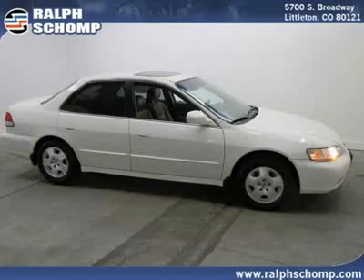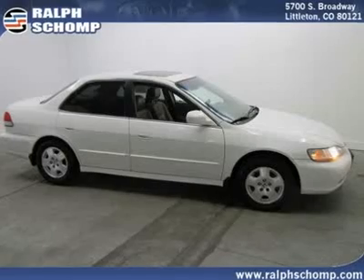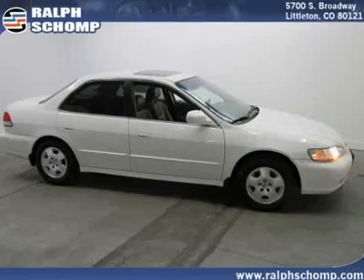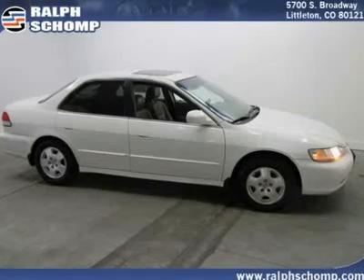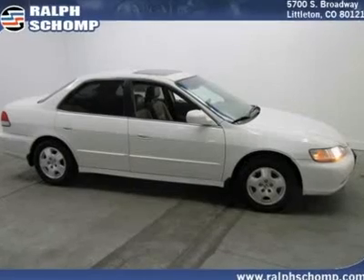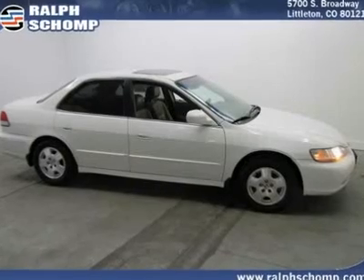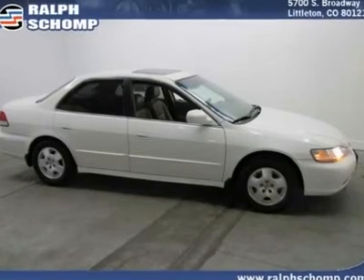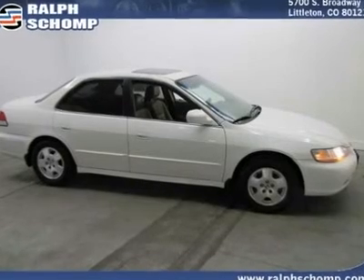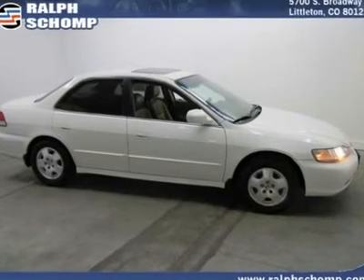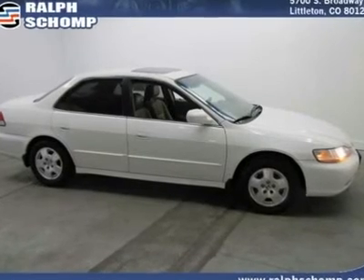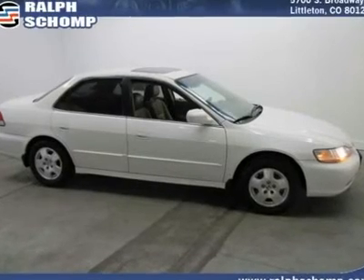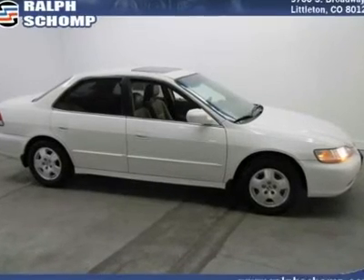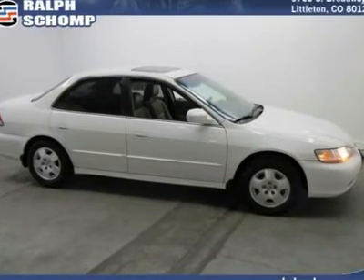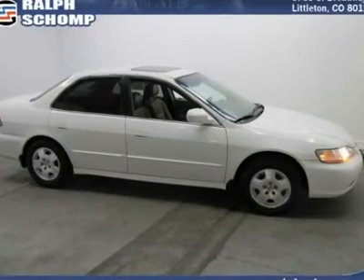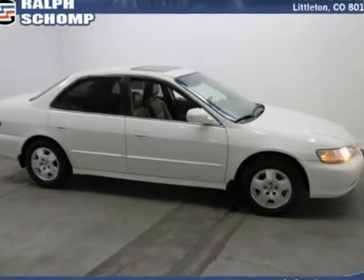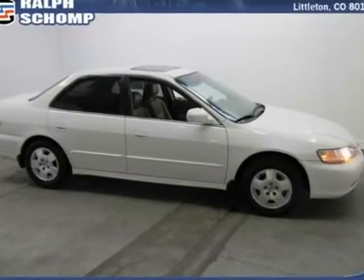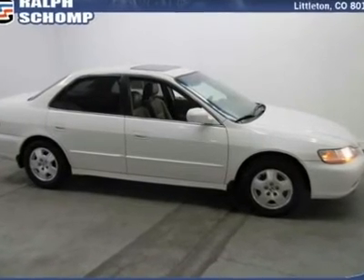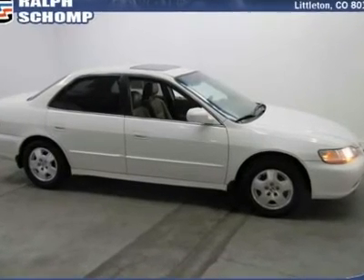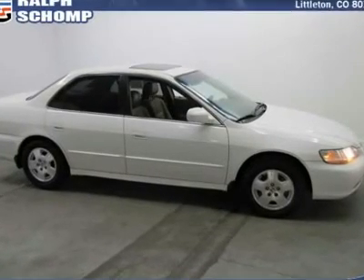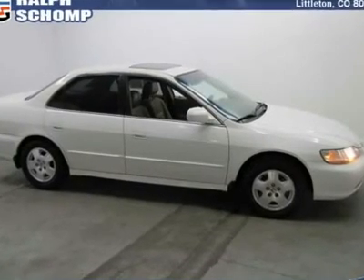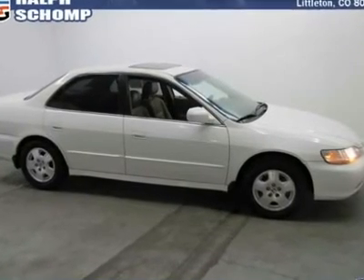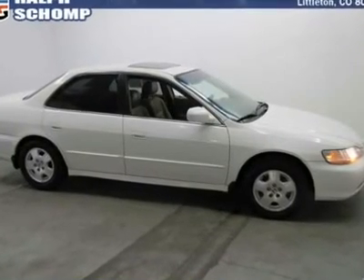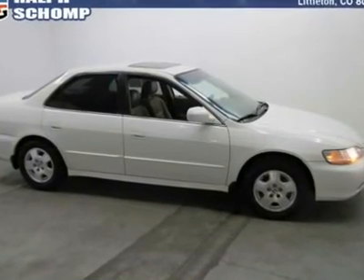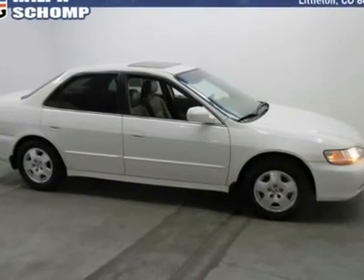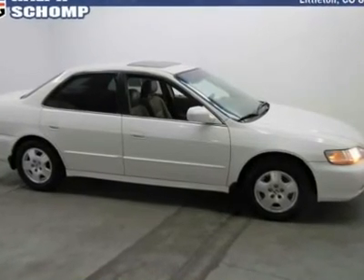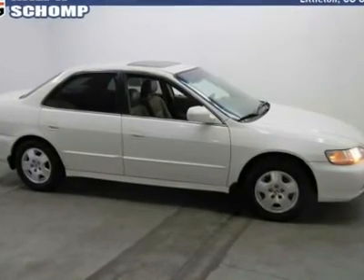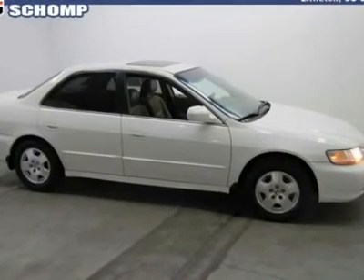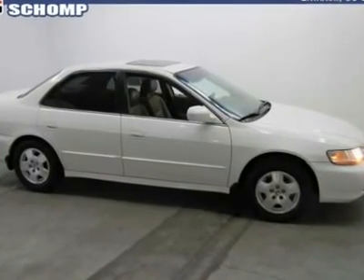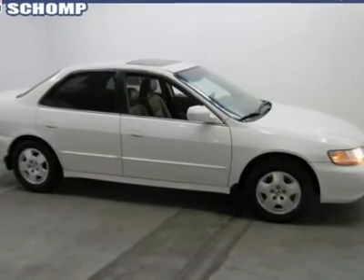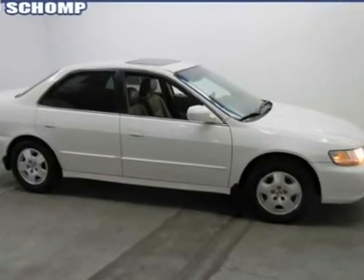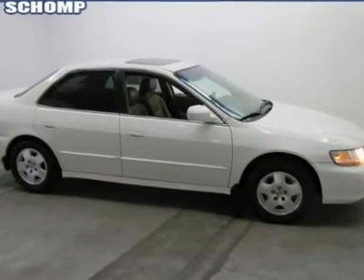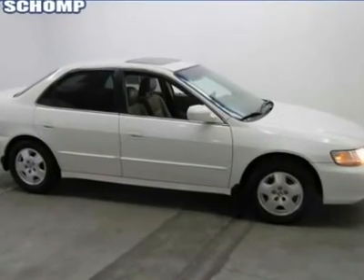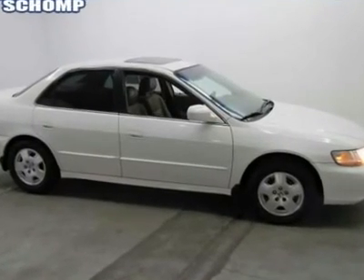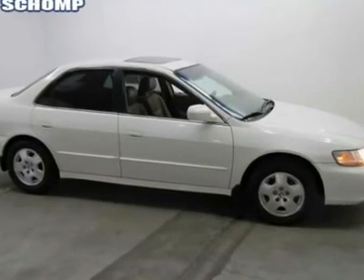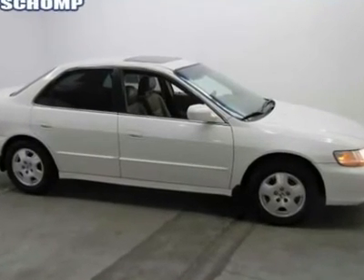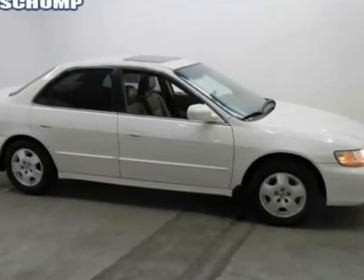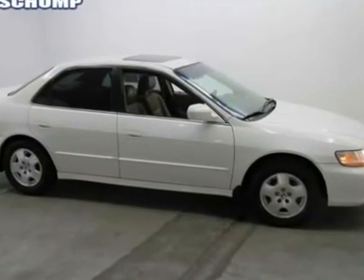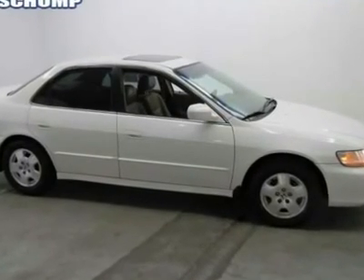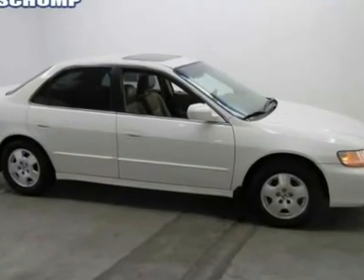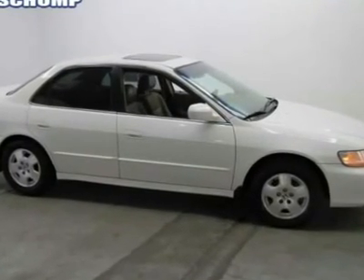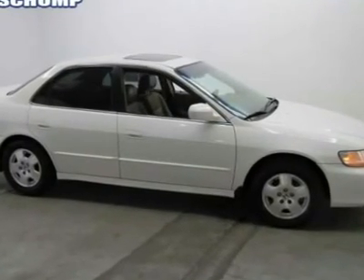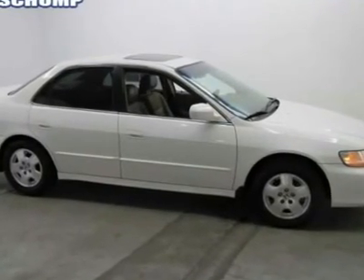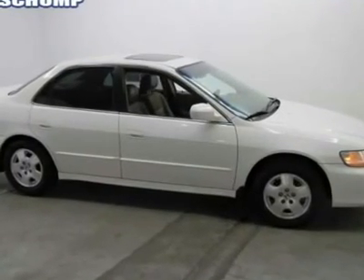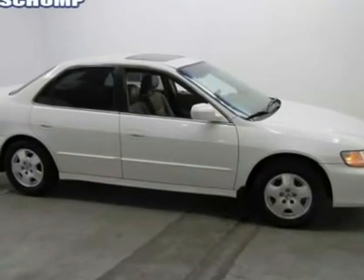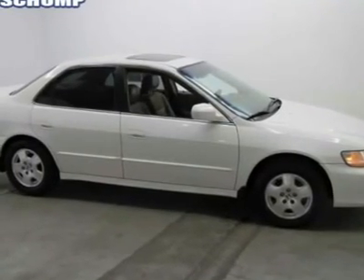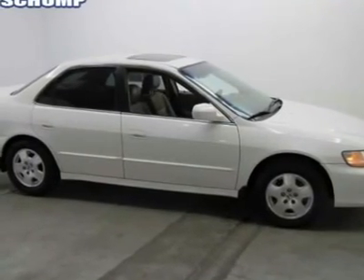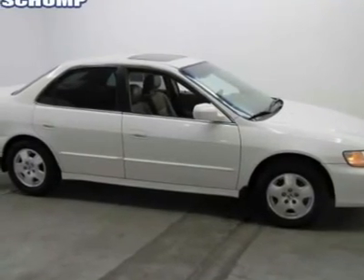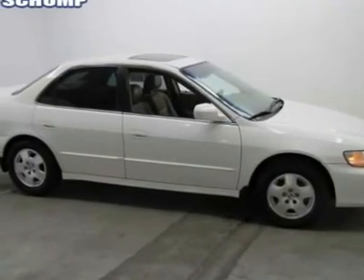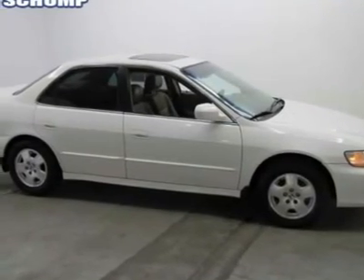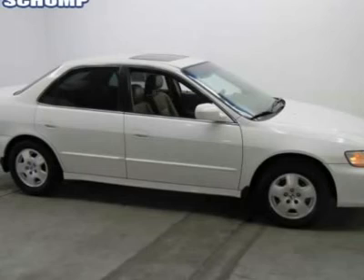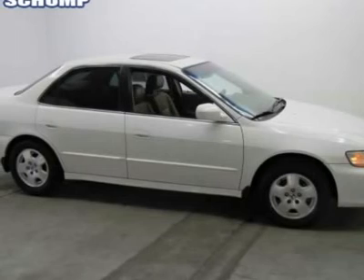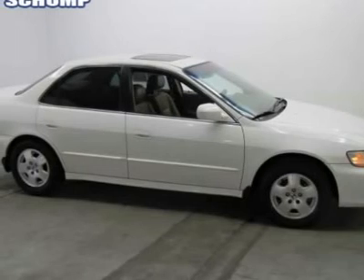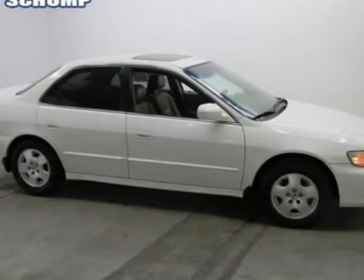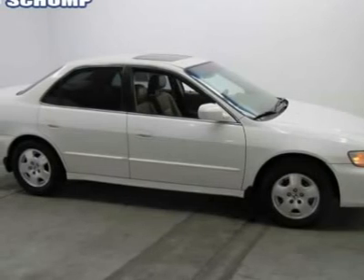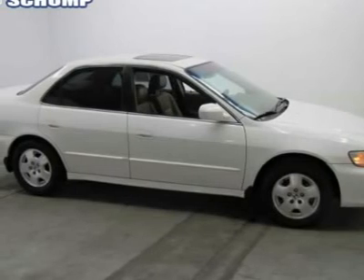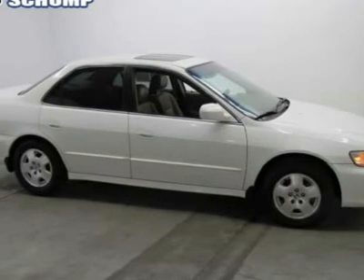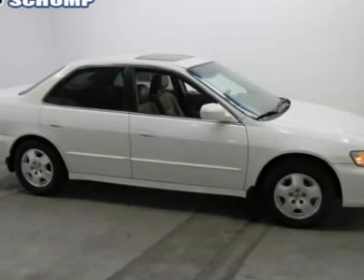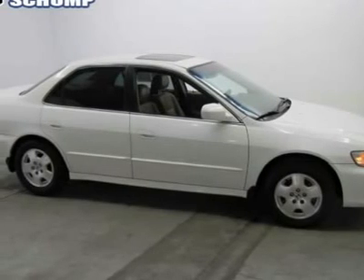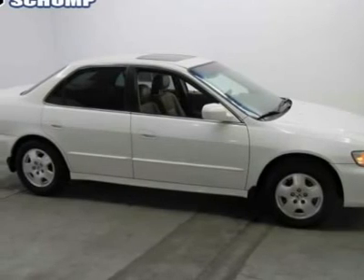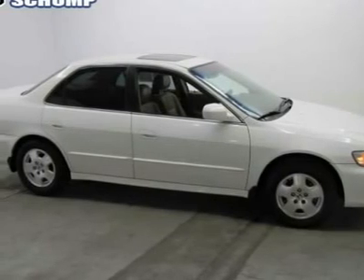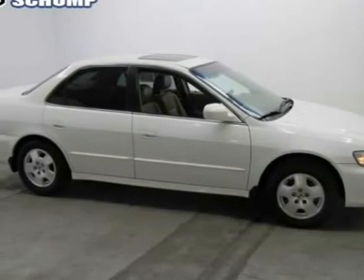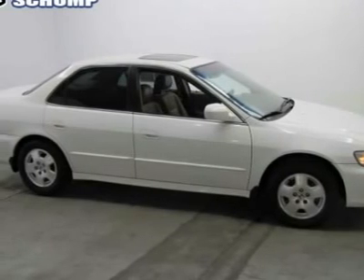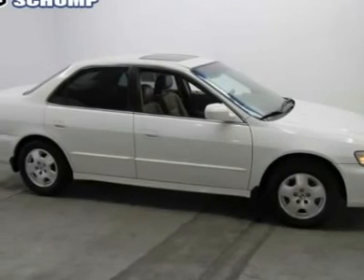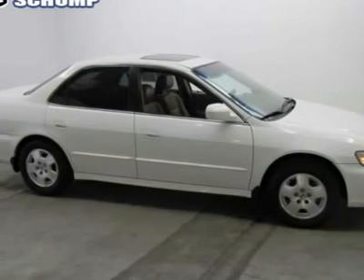Car buying made easy. 94k actual miles. Wow. What a sweetheart.